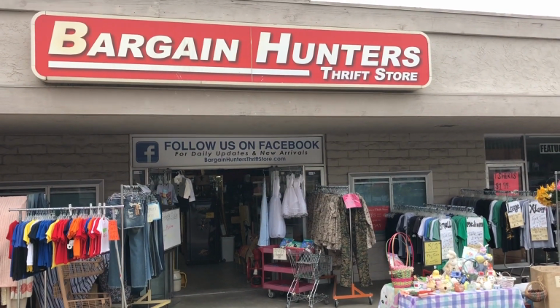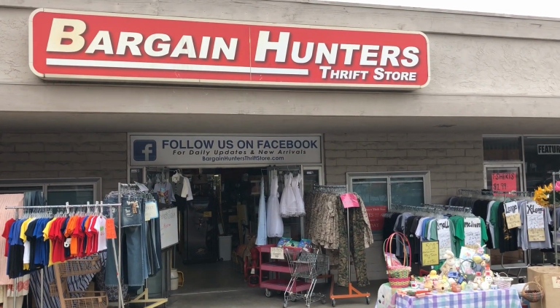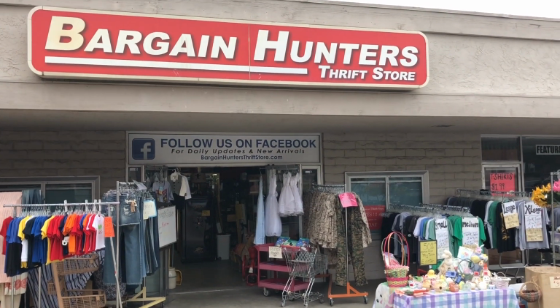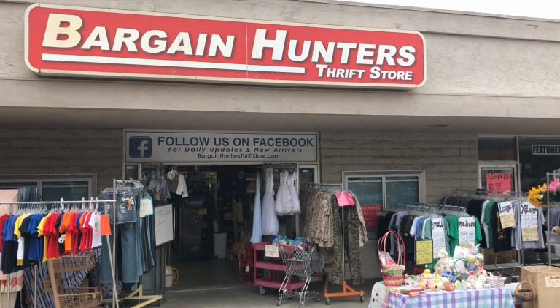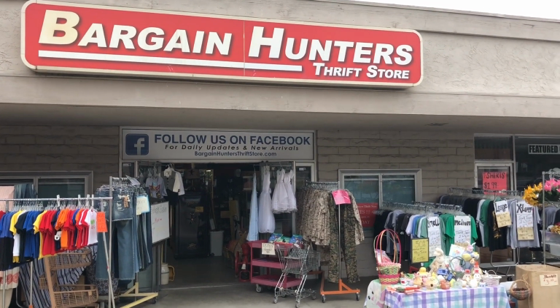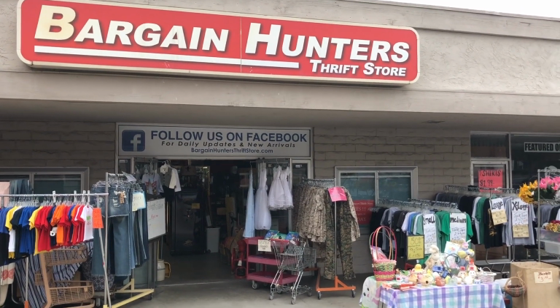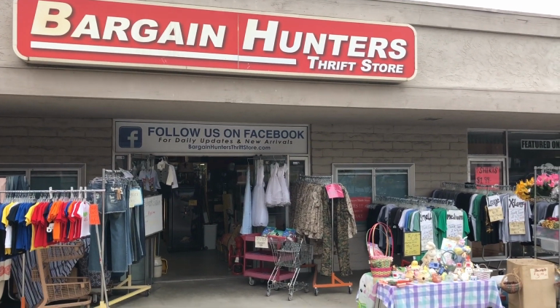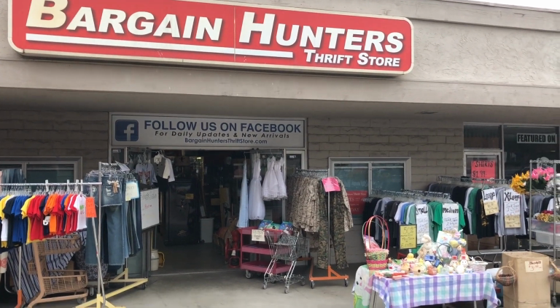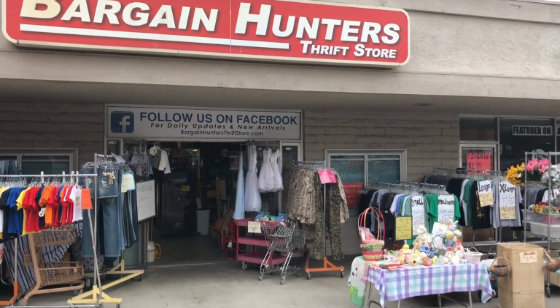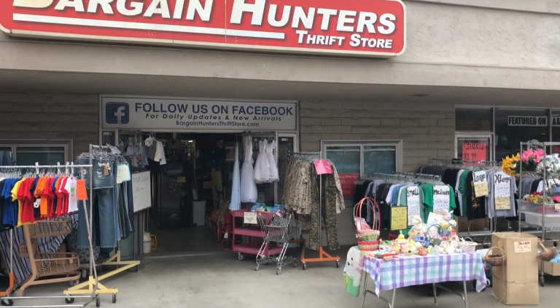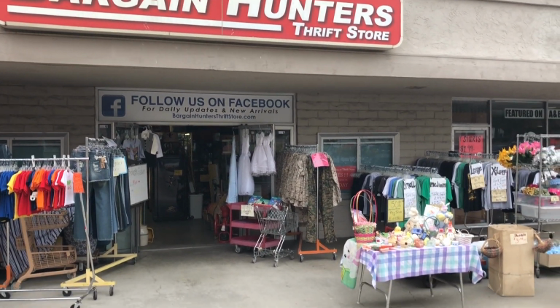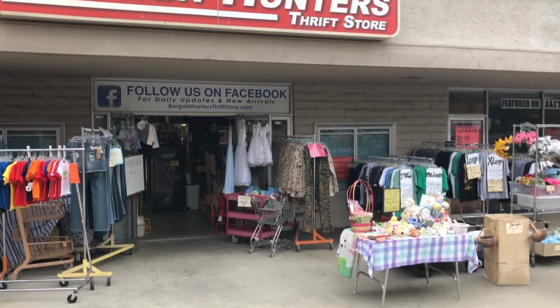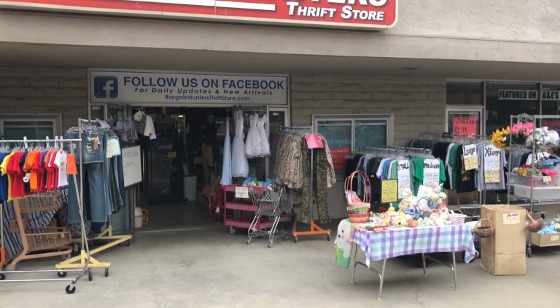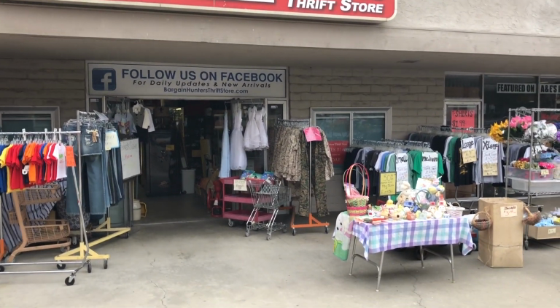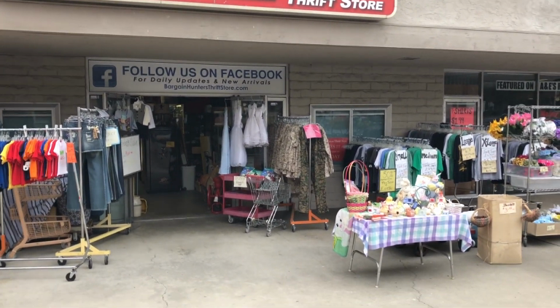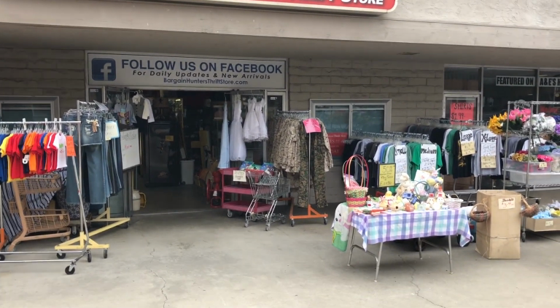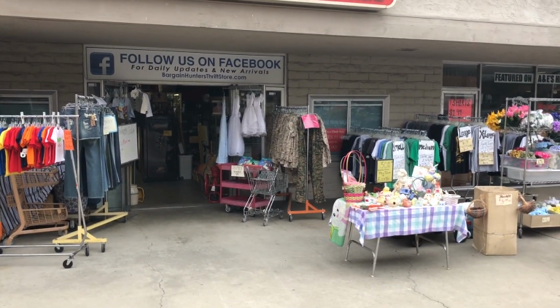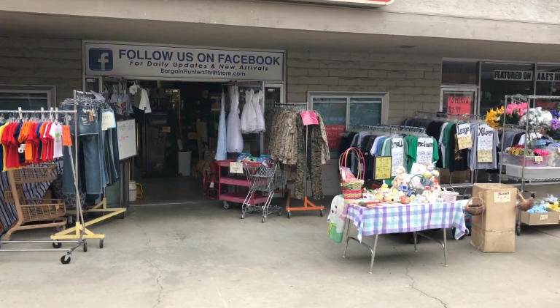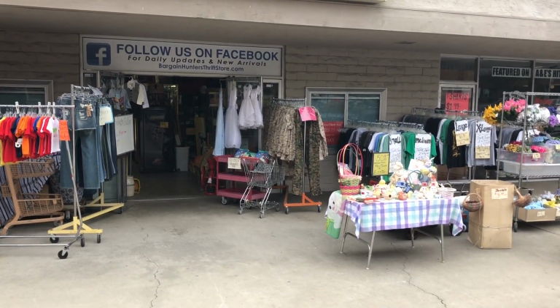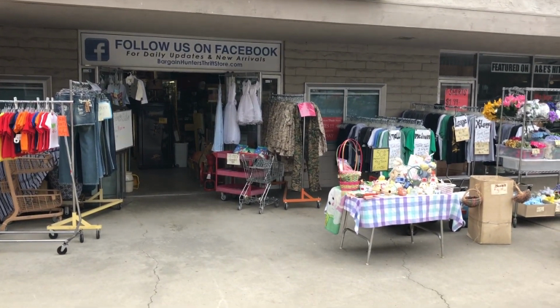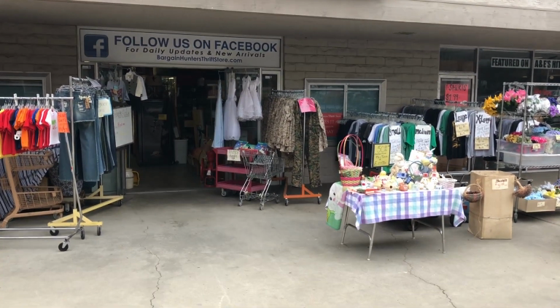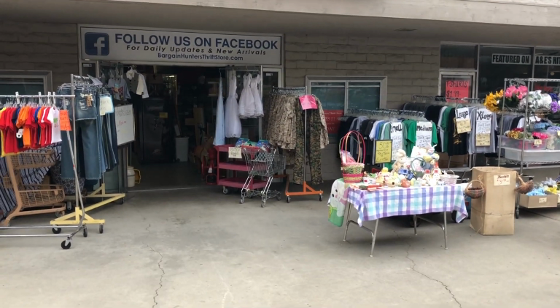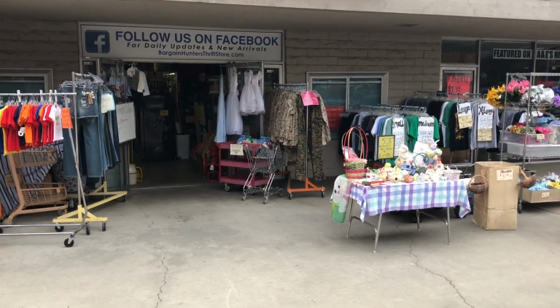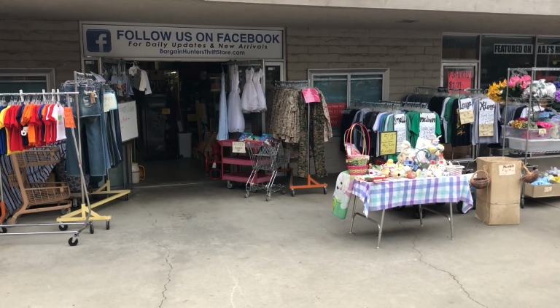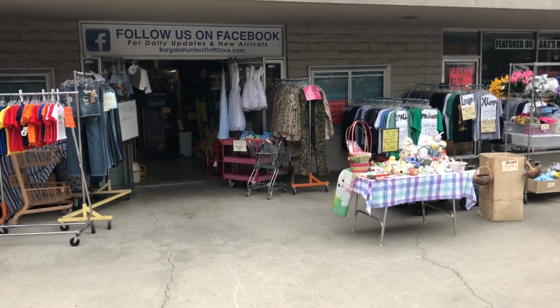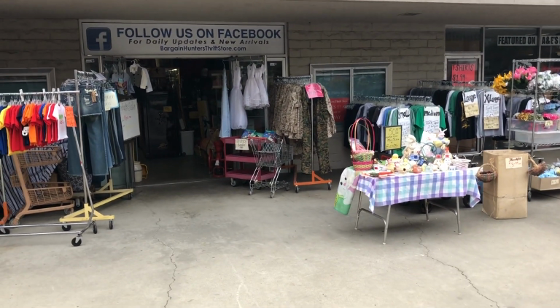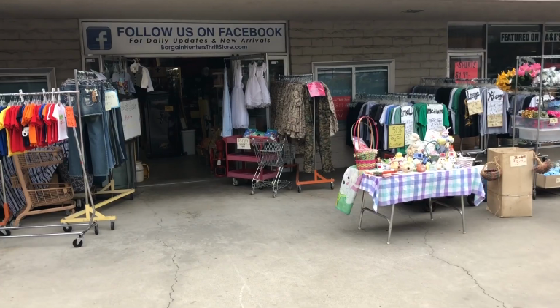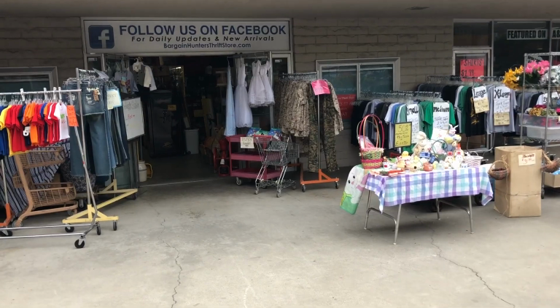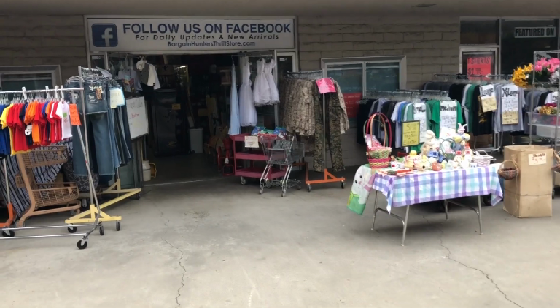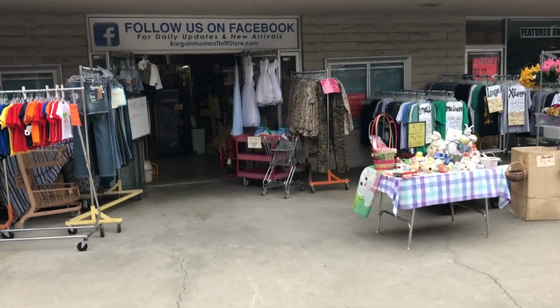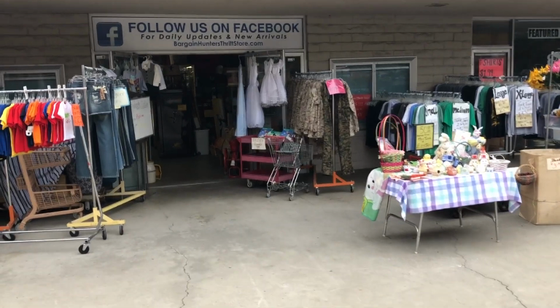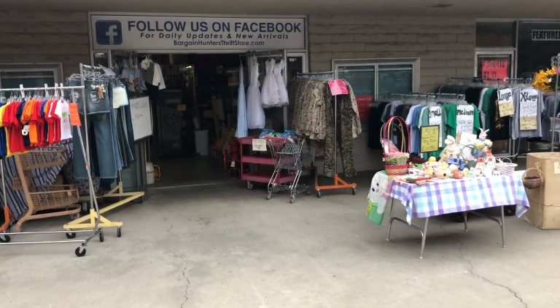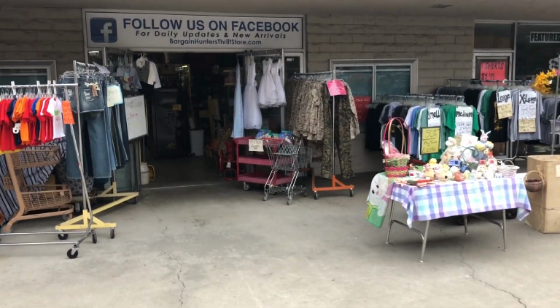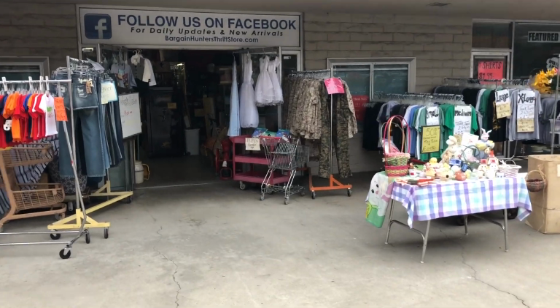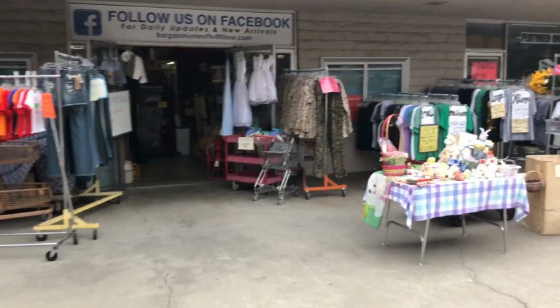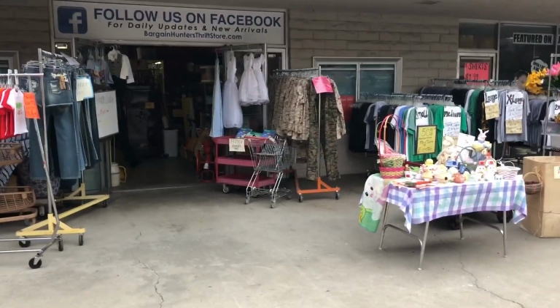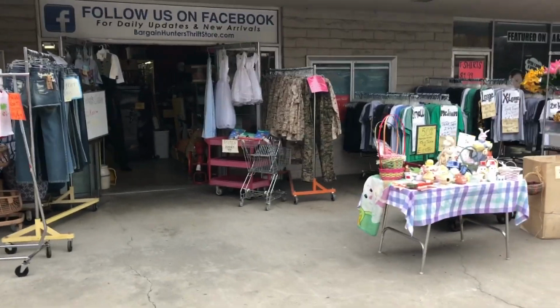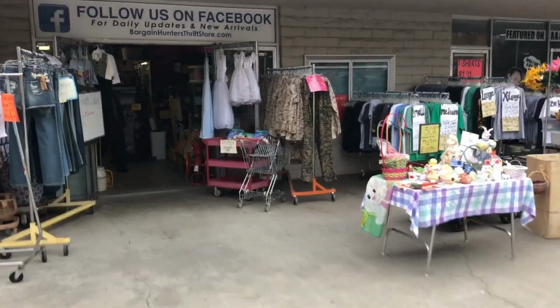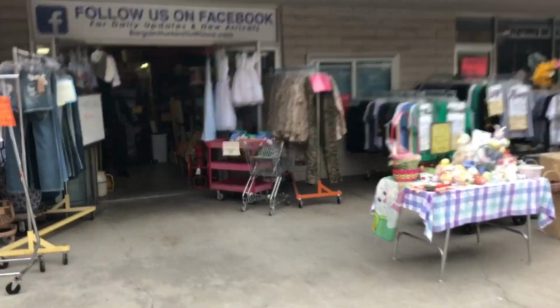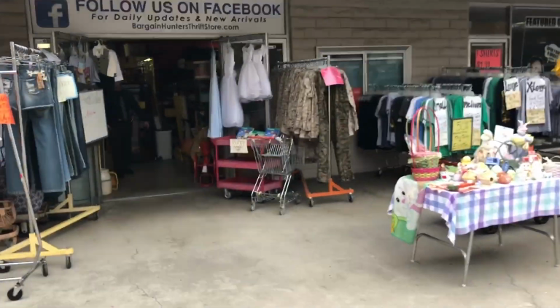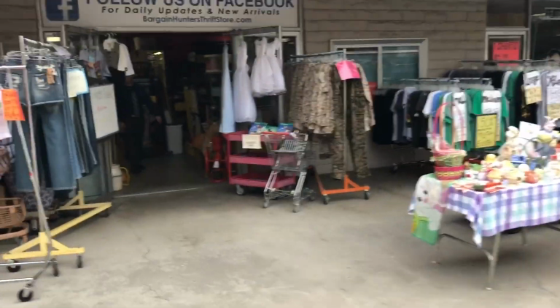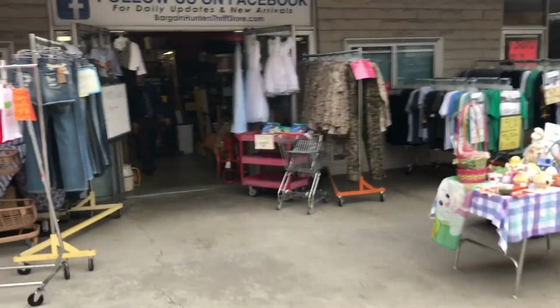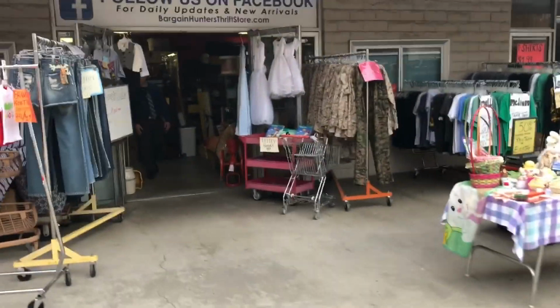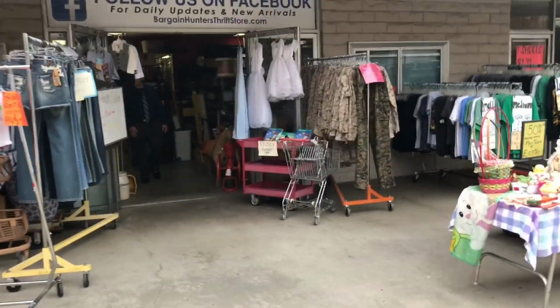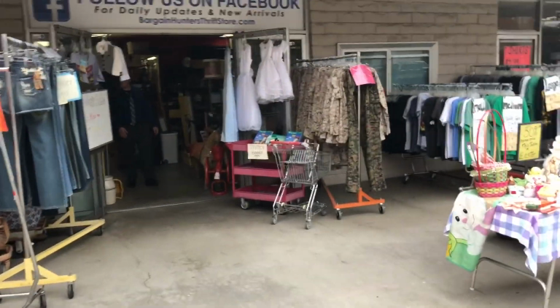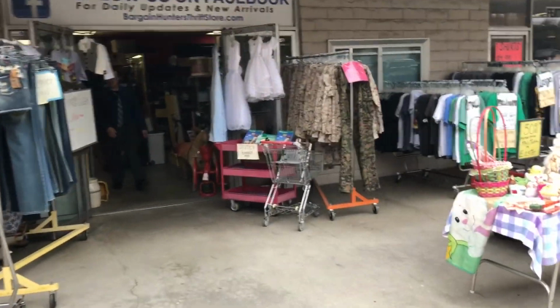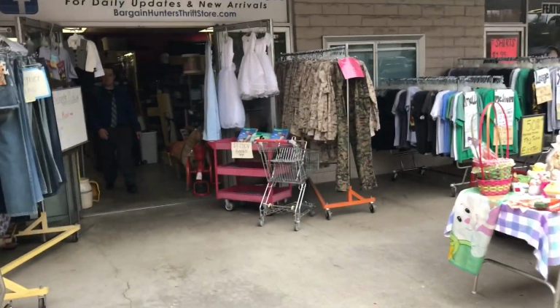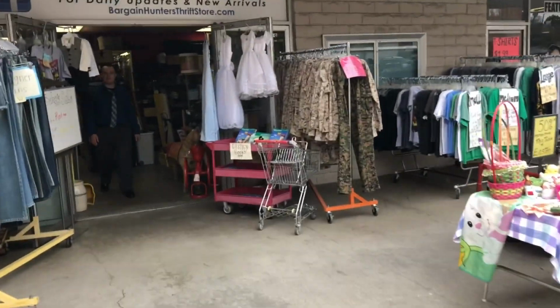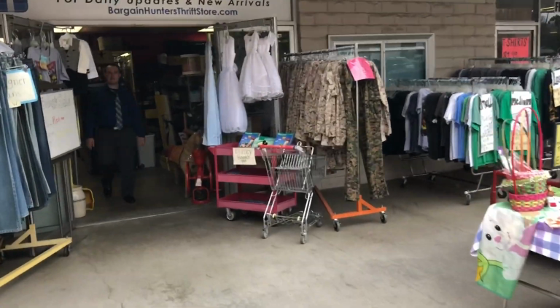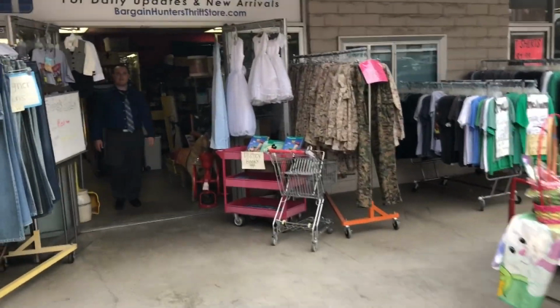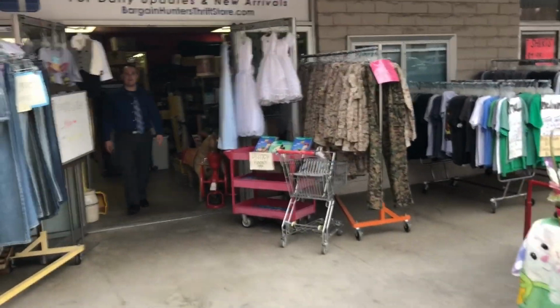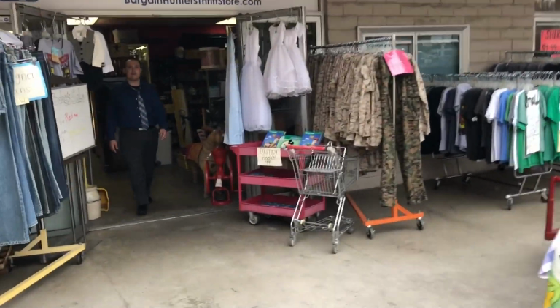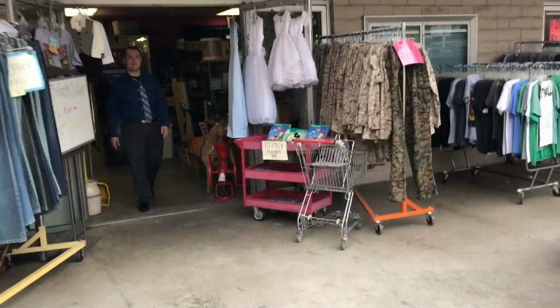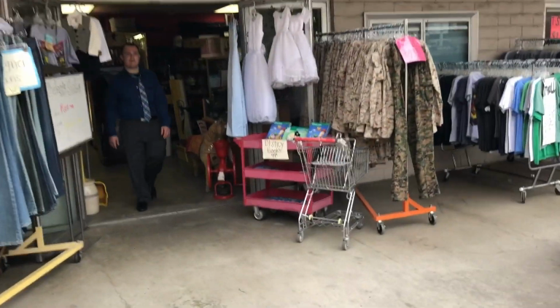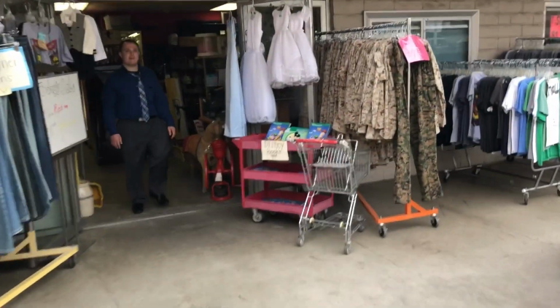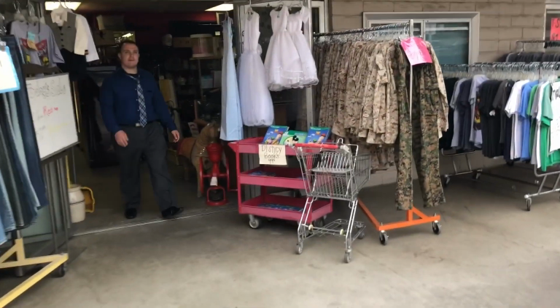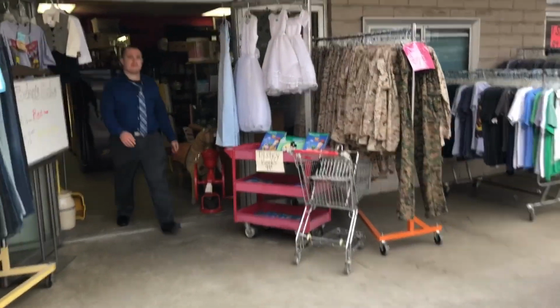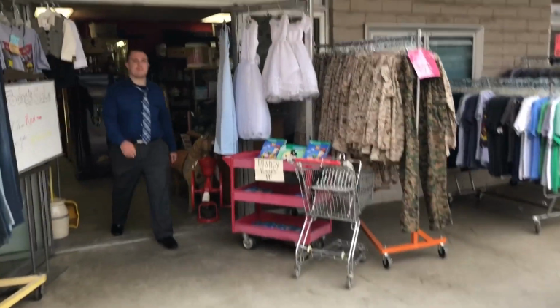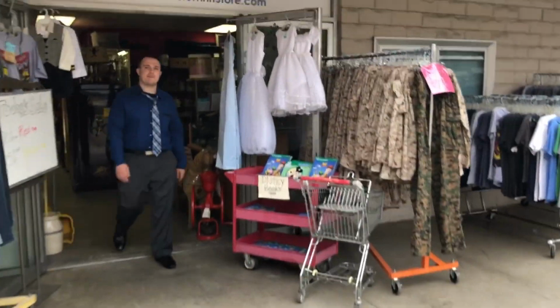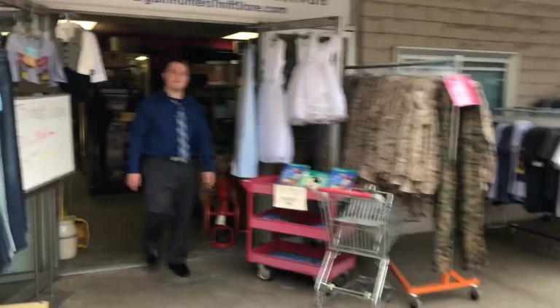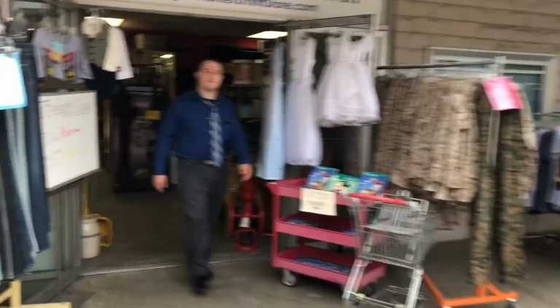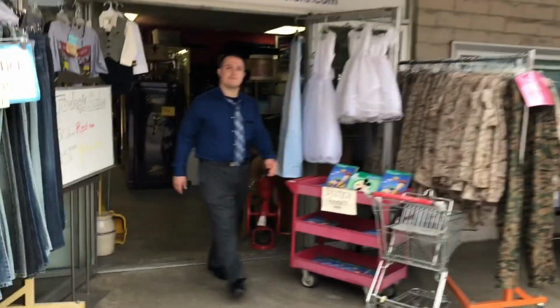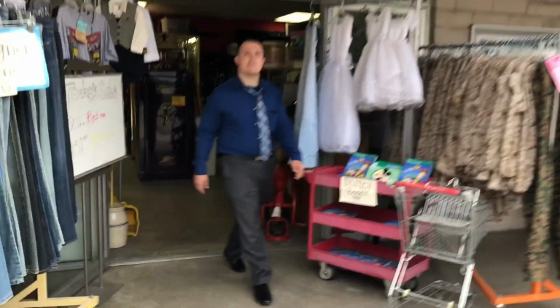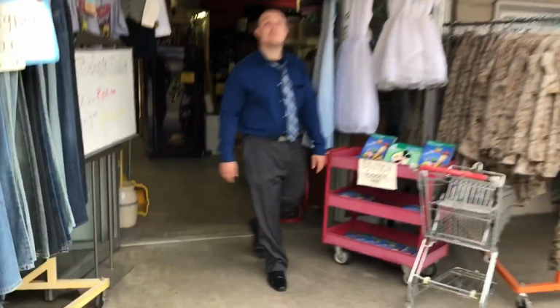This is the front end of the store right now. We got some Easter stuff on sale. Let's walk in and show some stuff. We also got some really cool blacksmith tools in there.